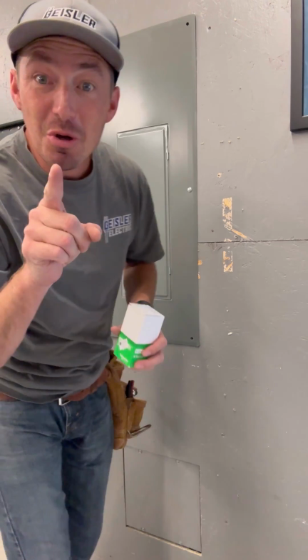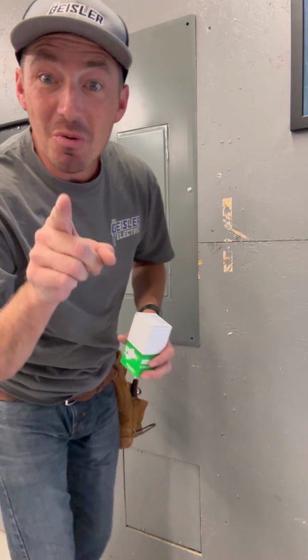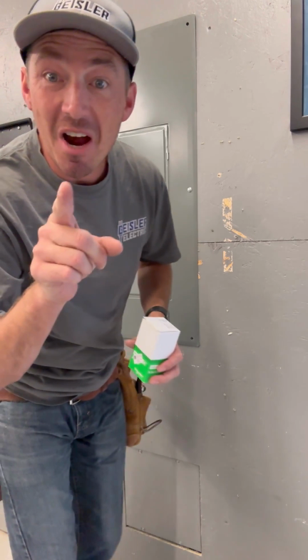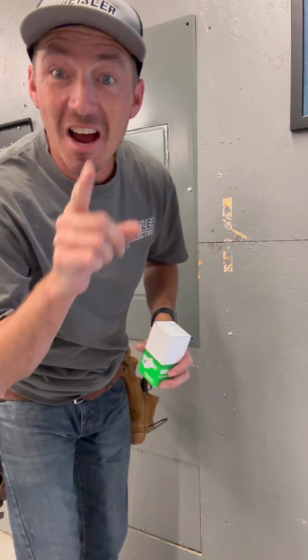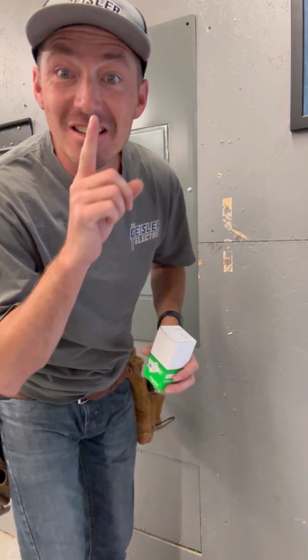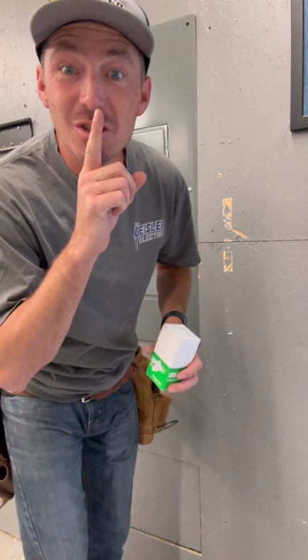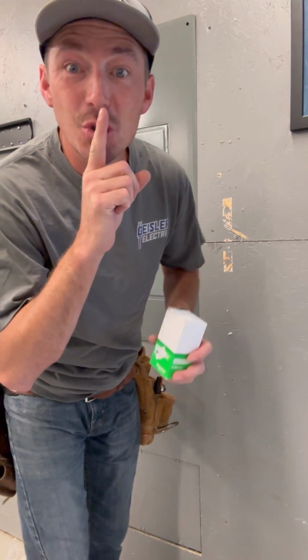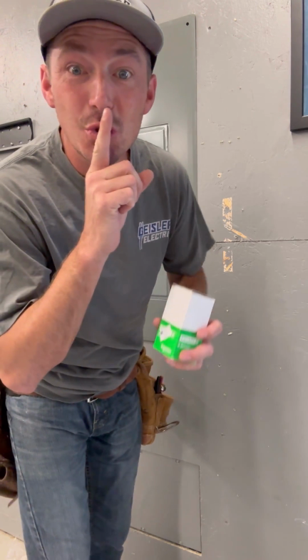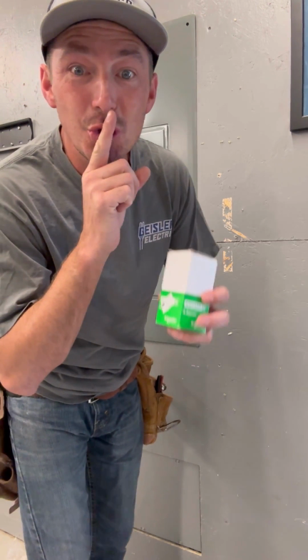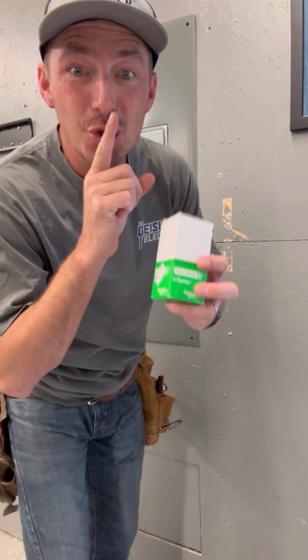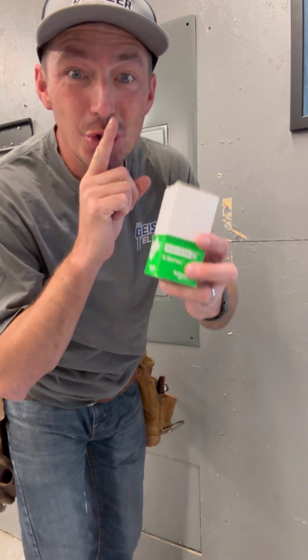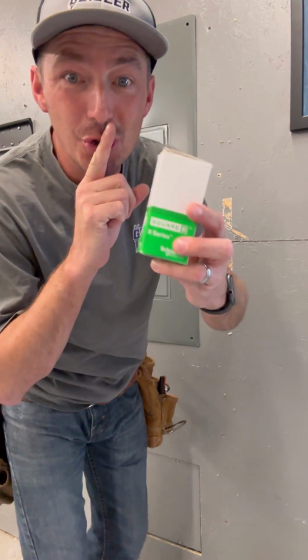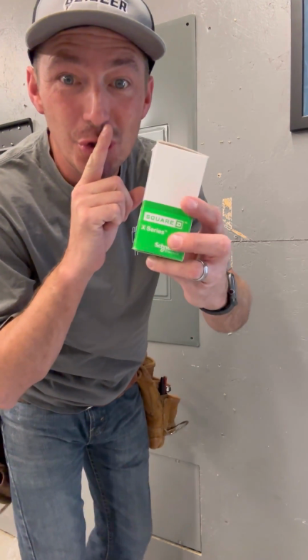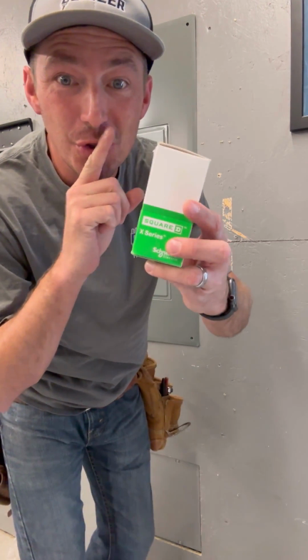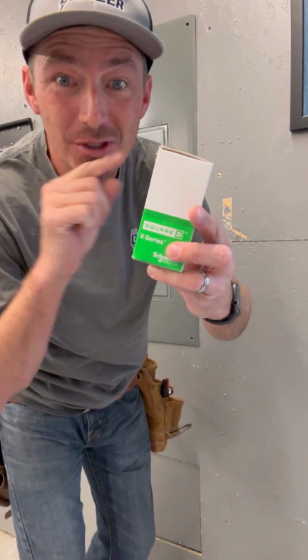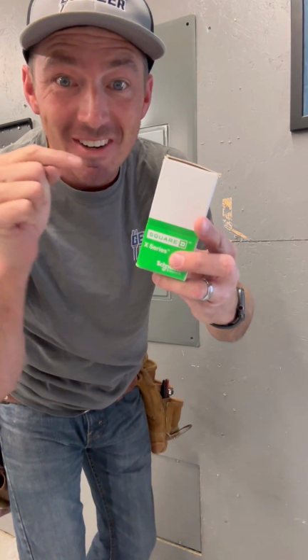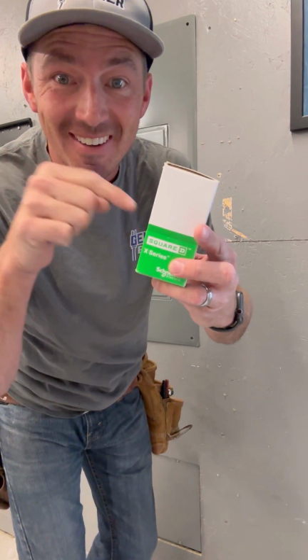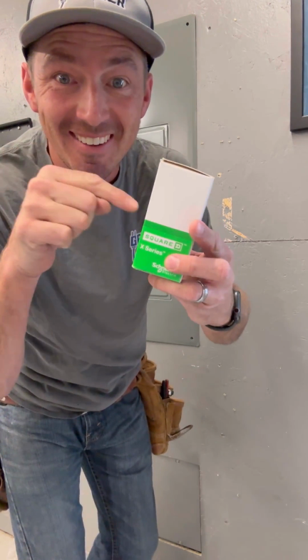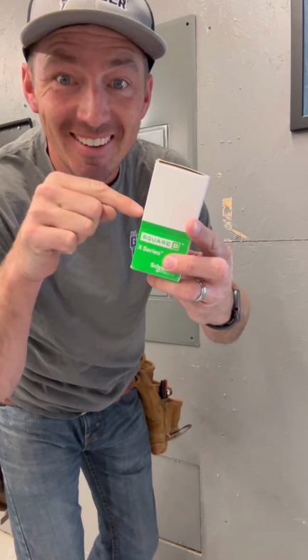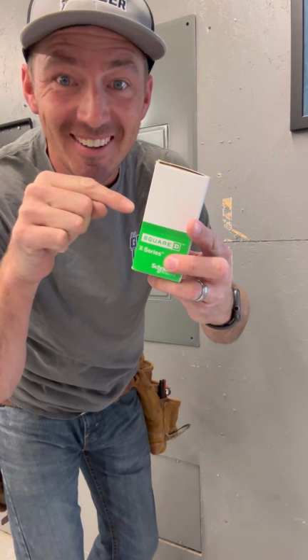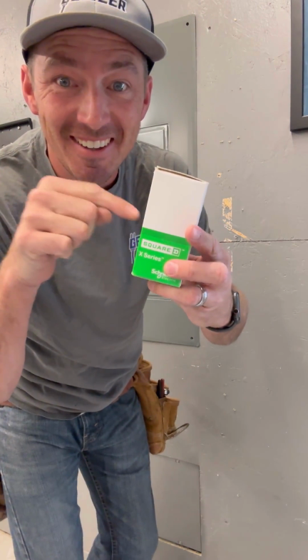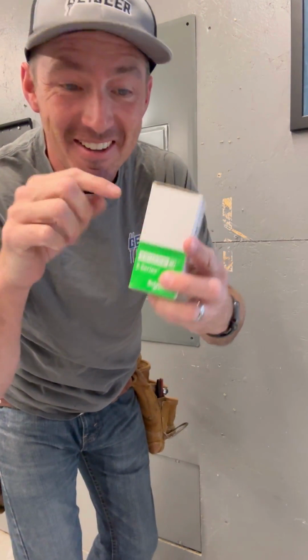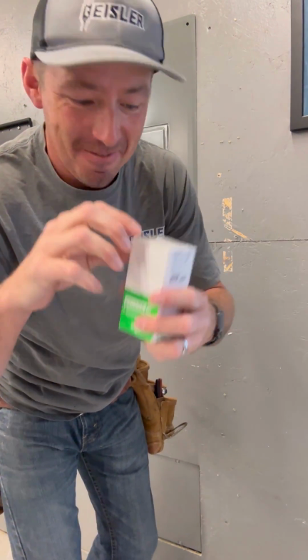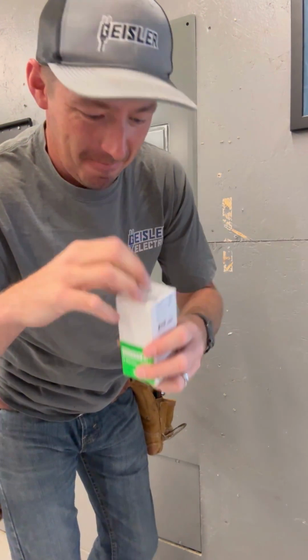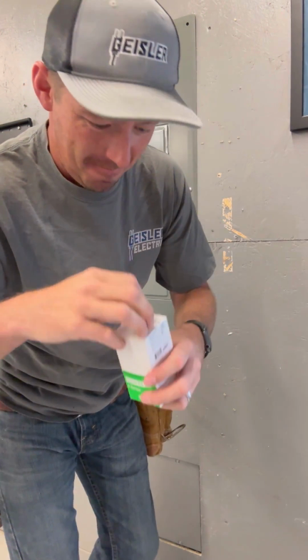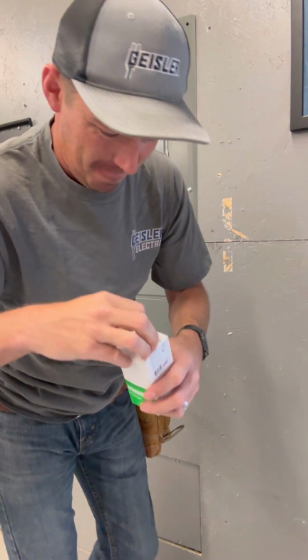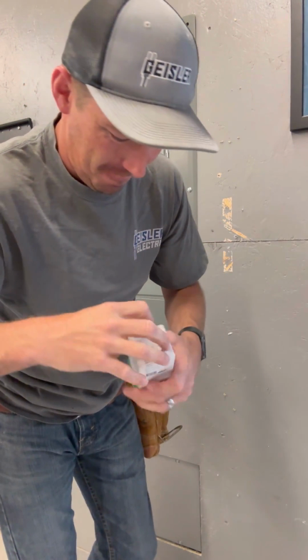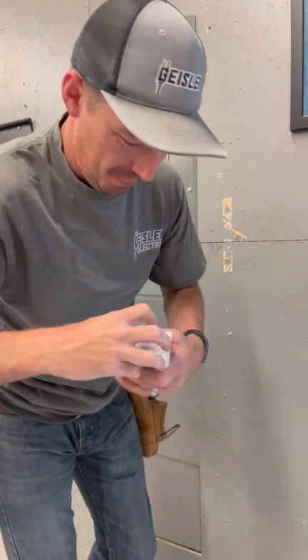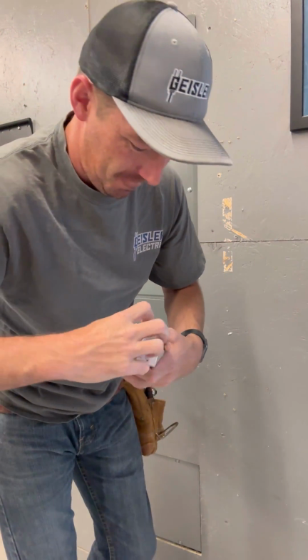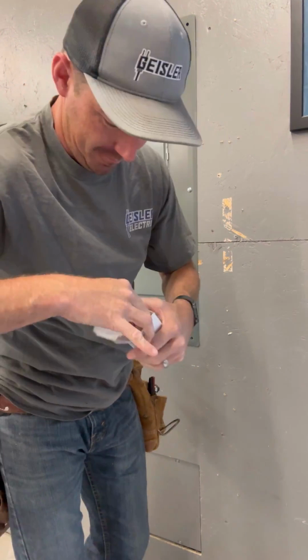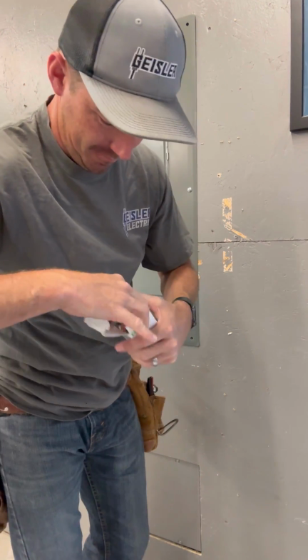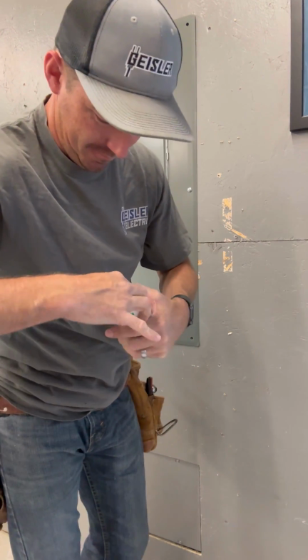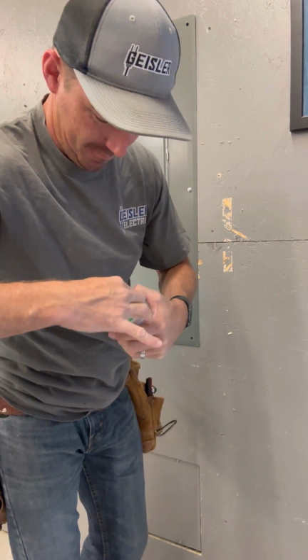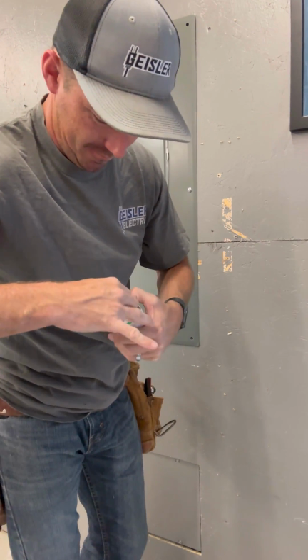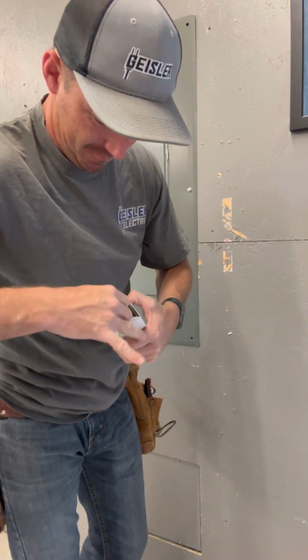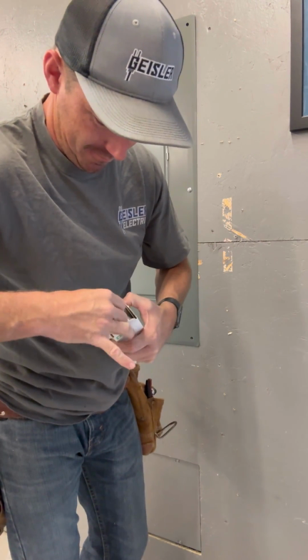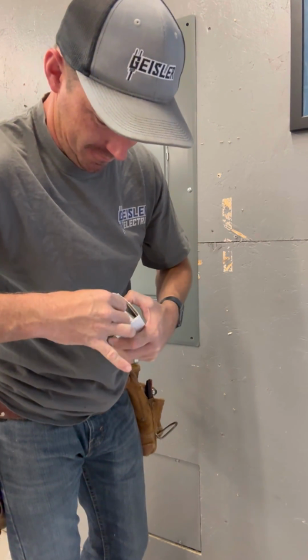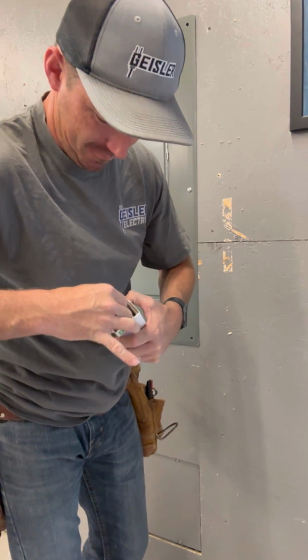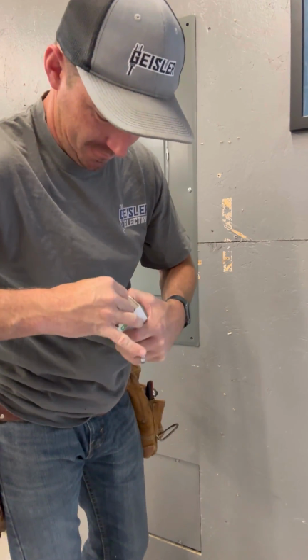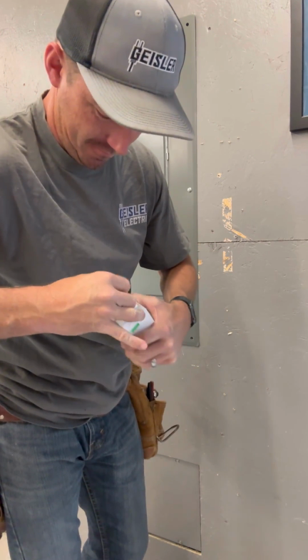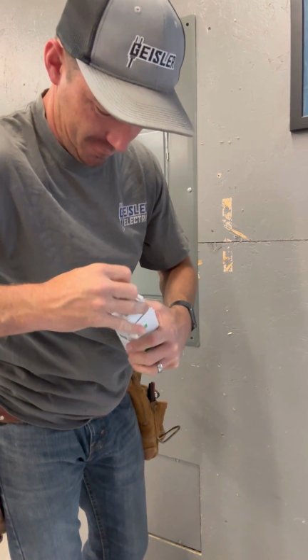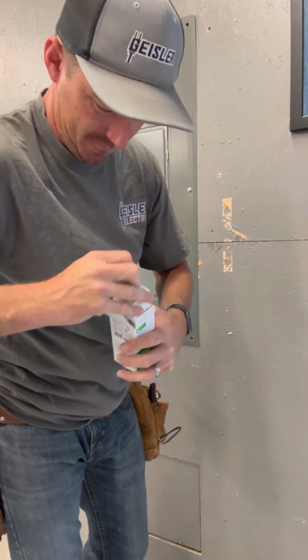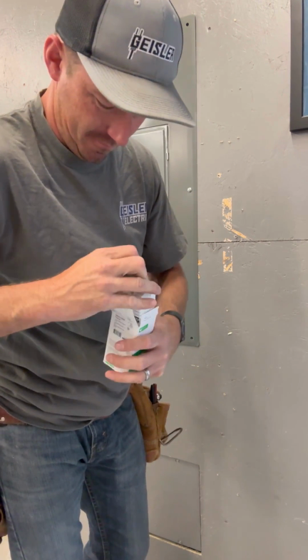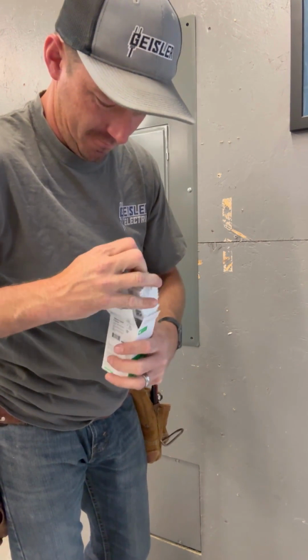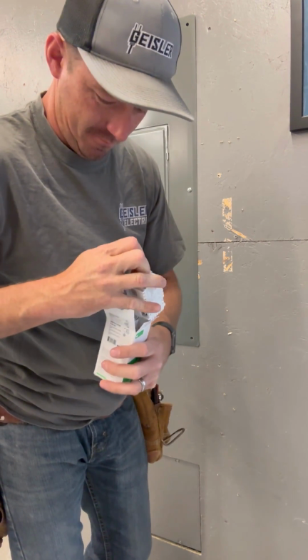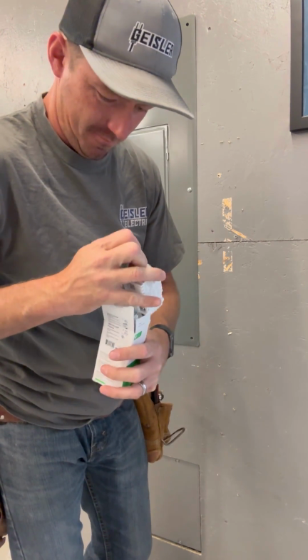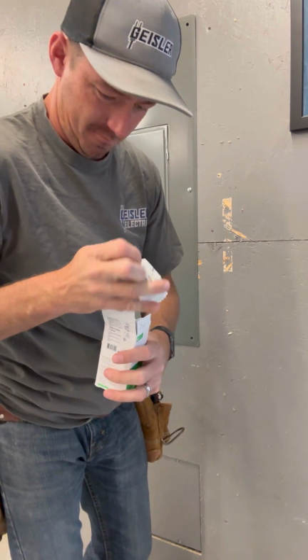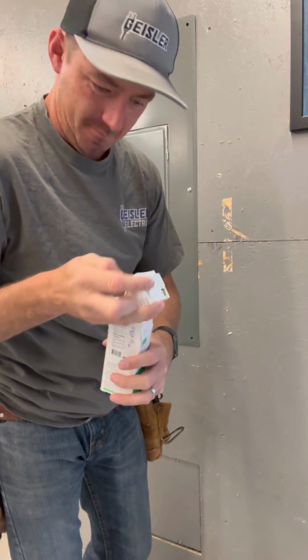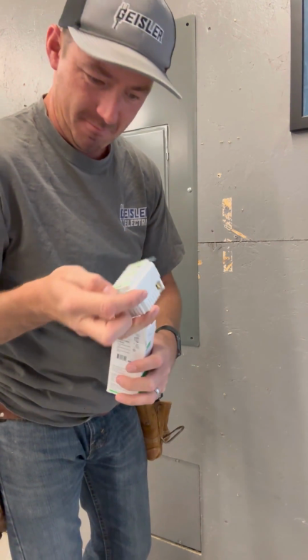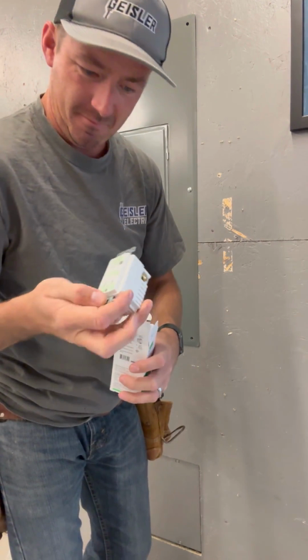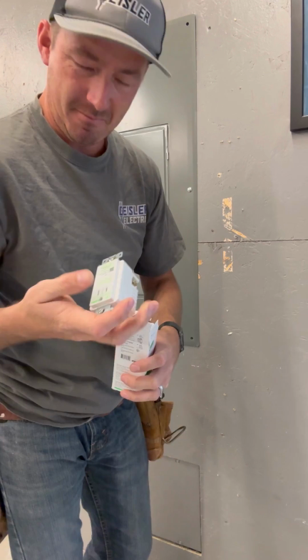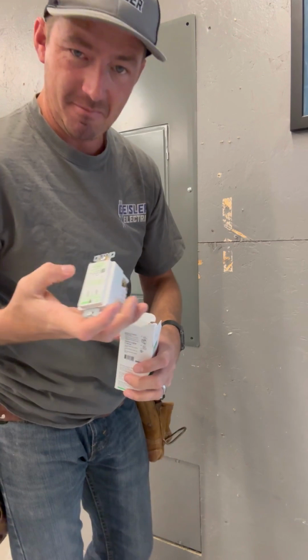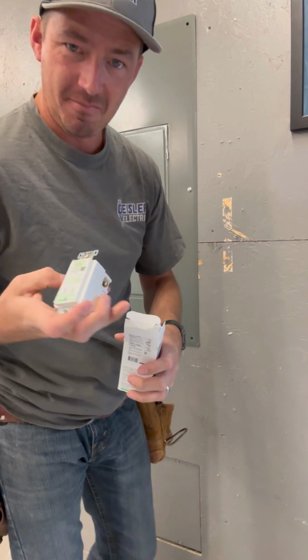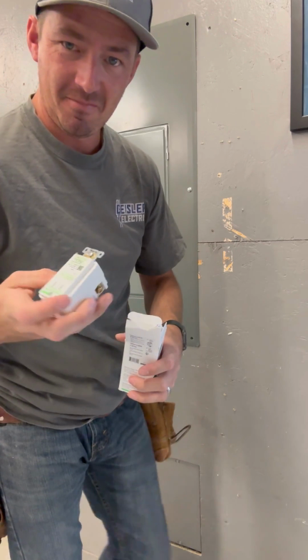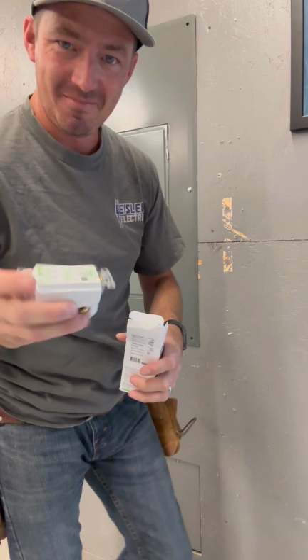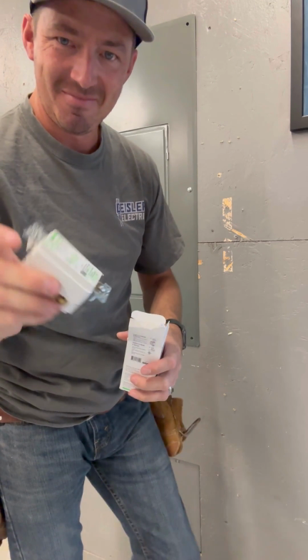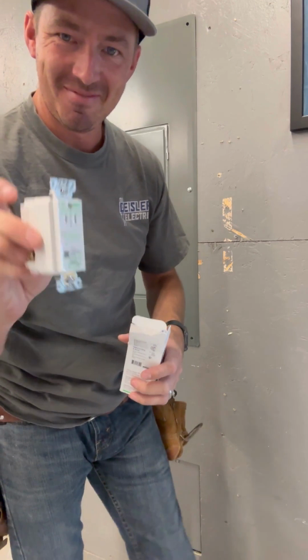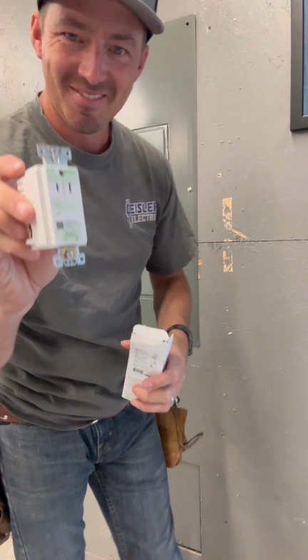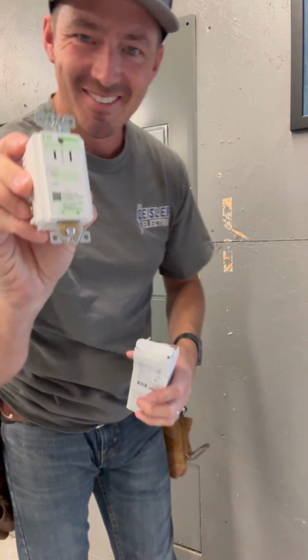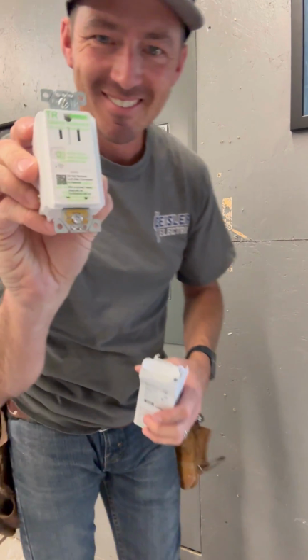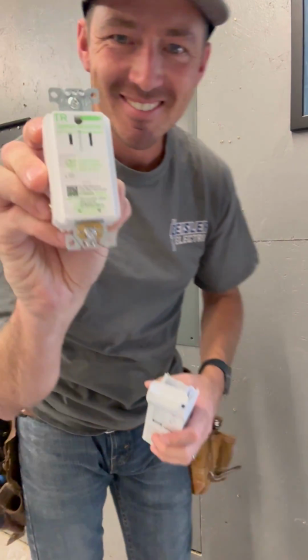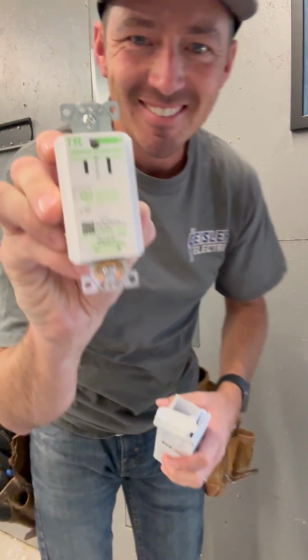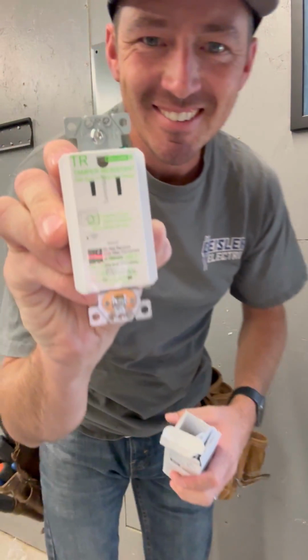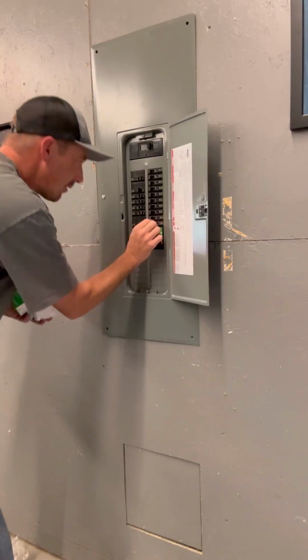You guys, check out this awesome device from Square D by Schneider Electric. It's a smart receptacle and I know exactly where it's going in my house.